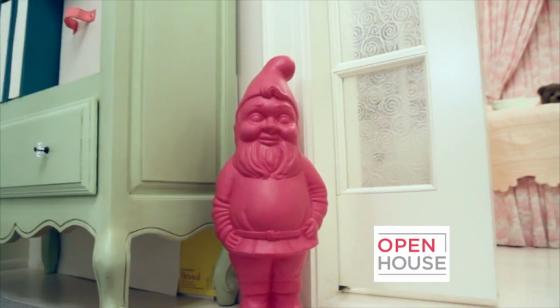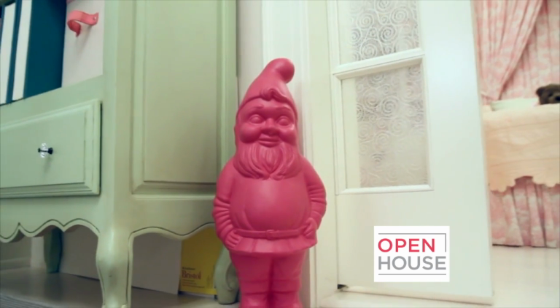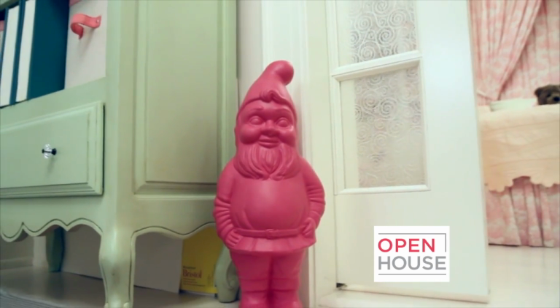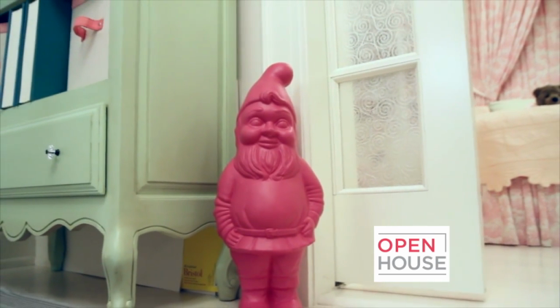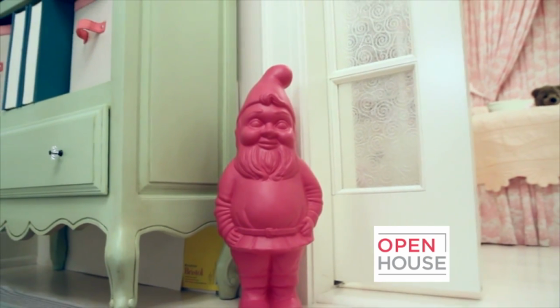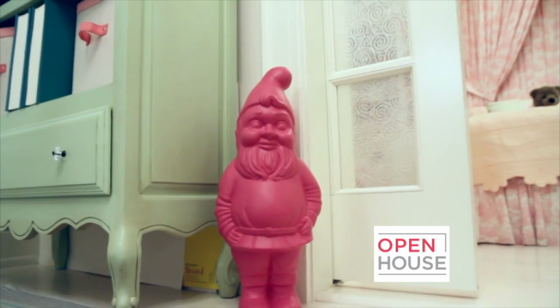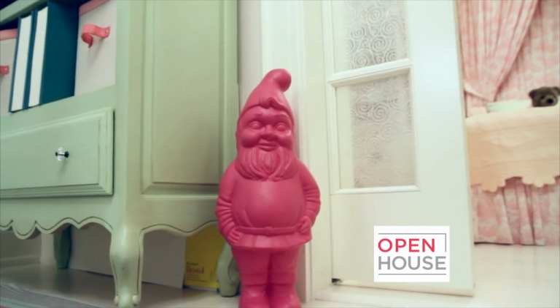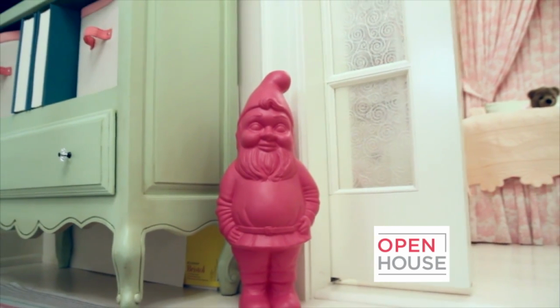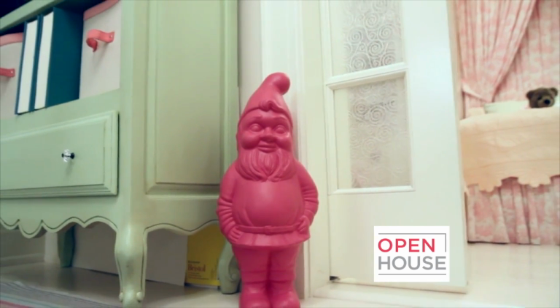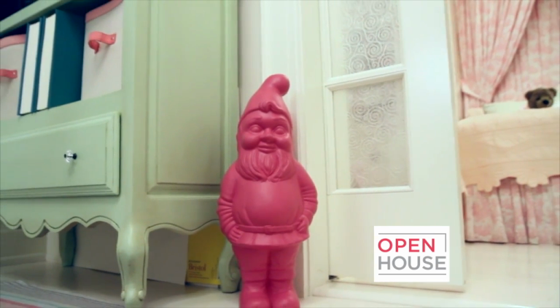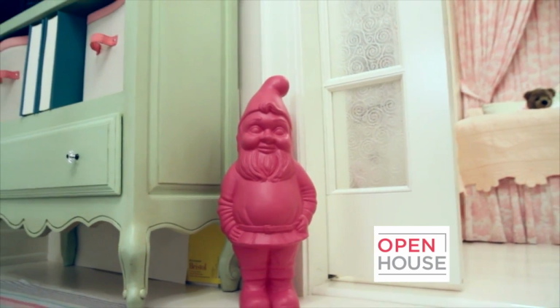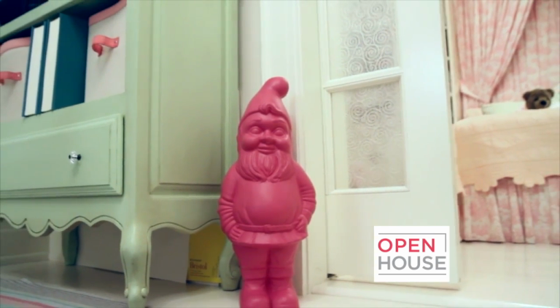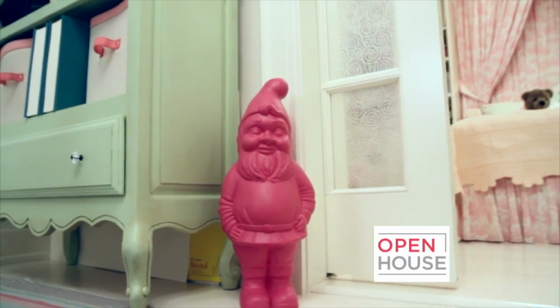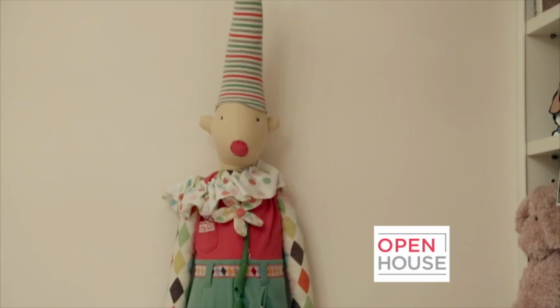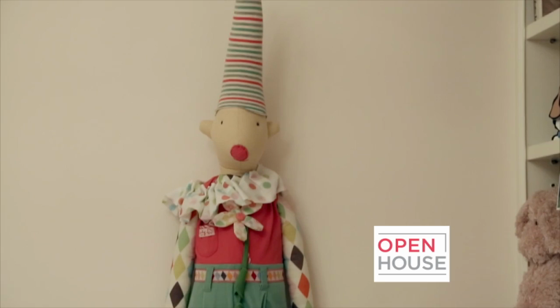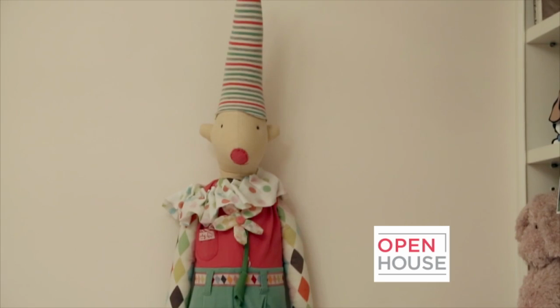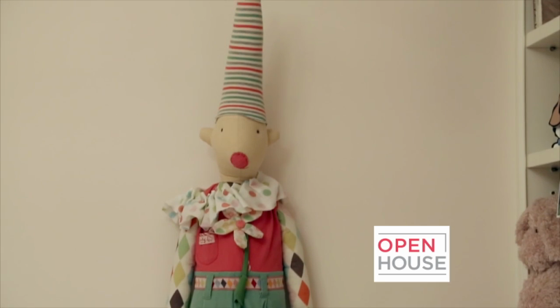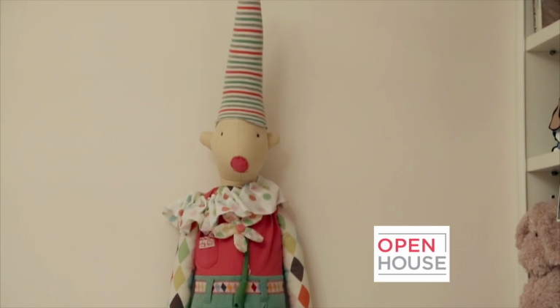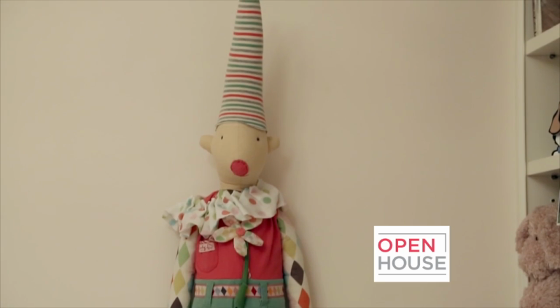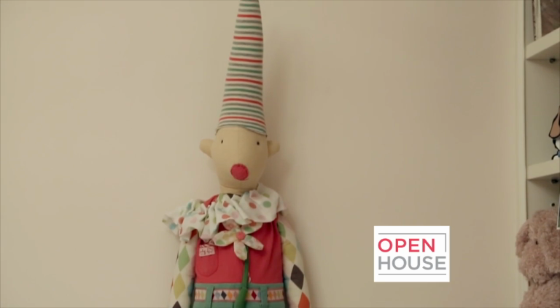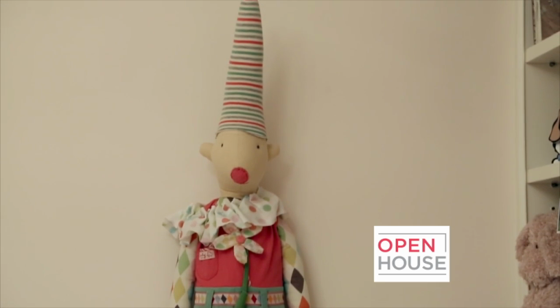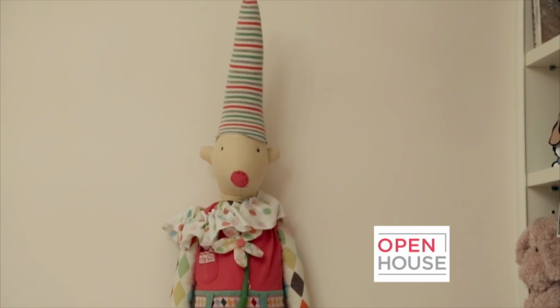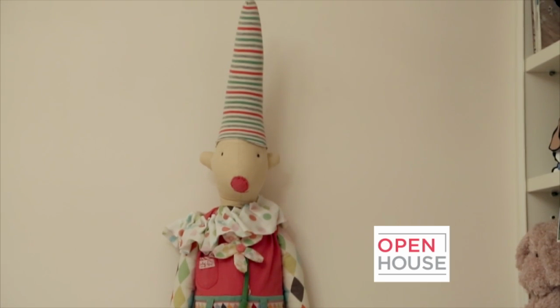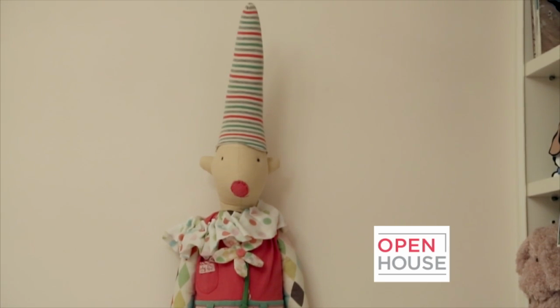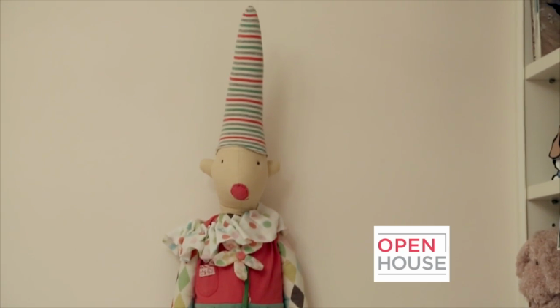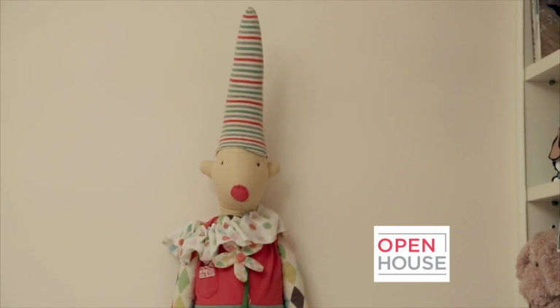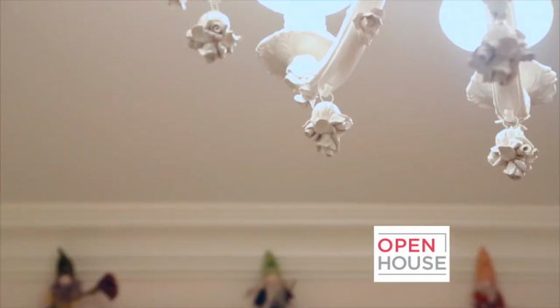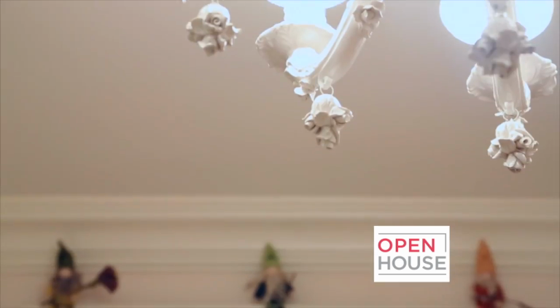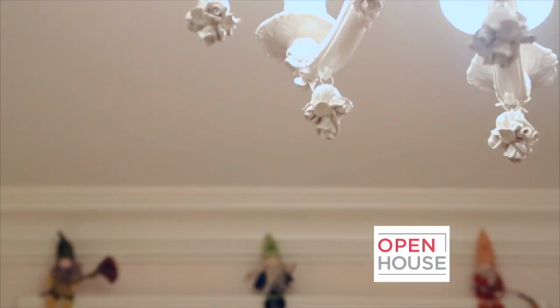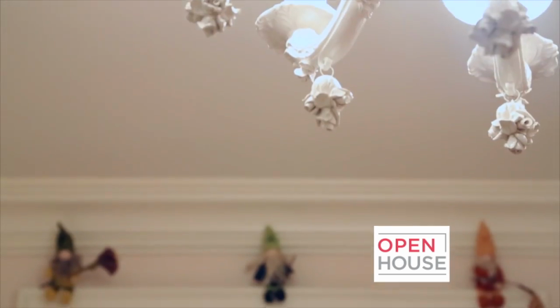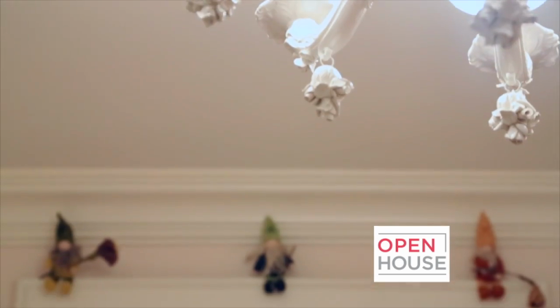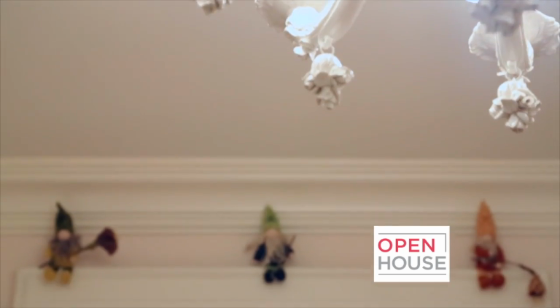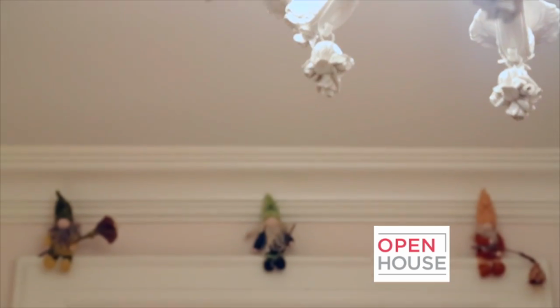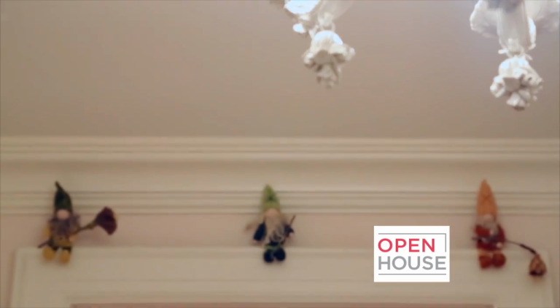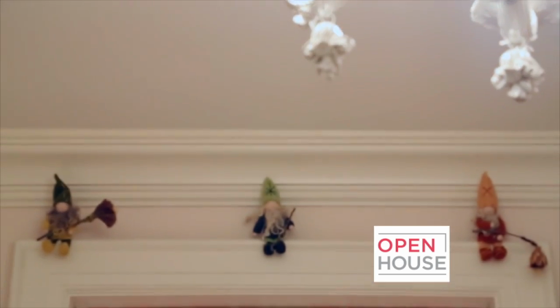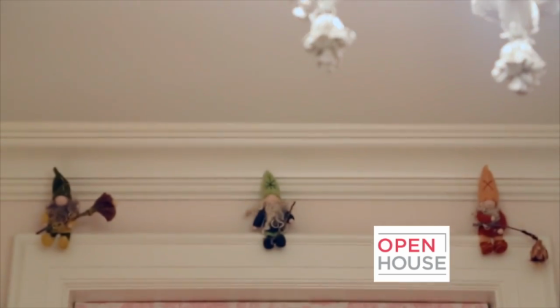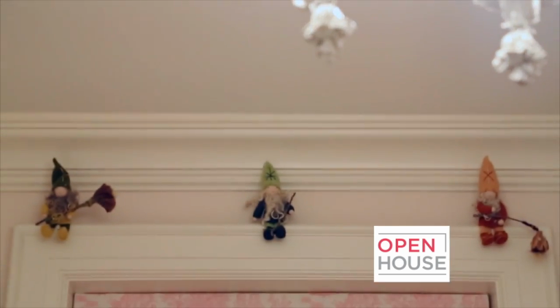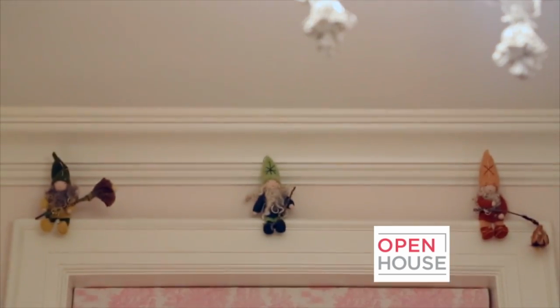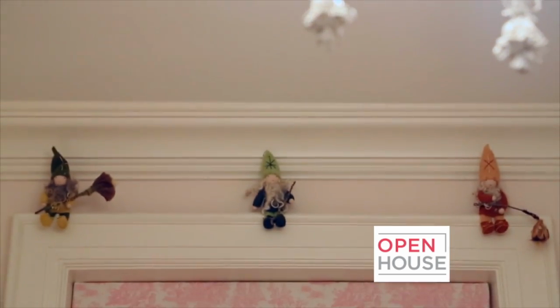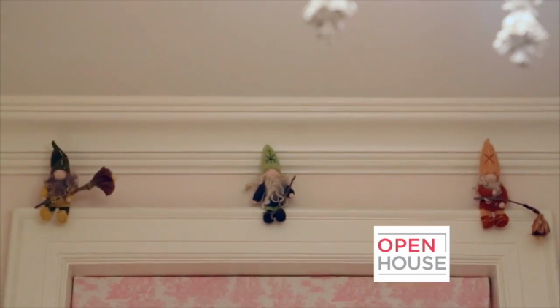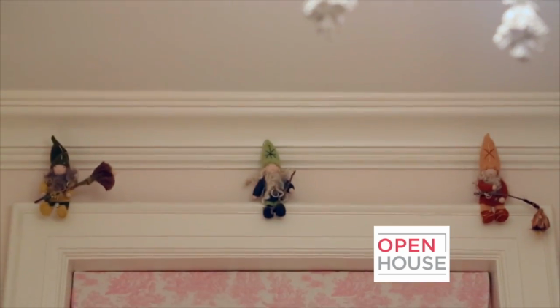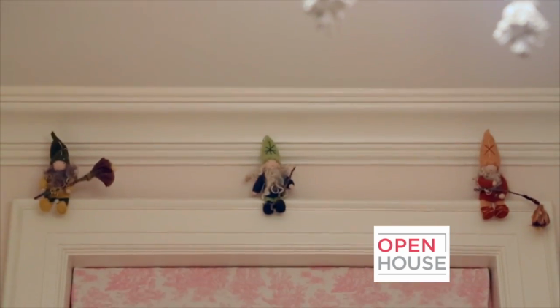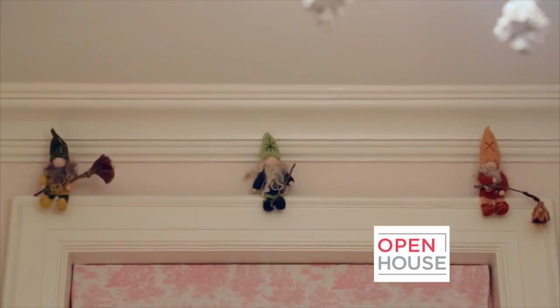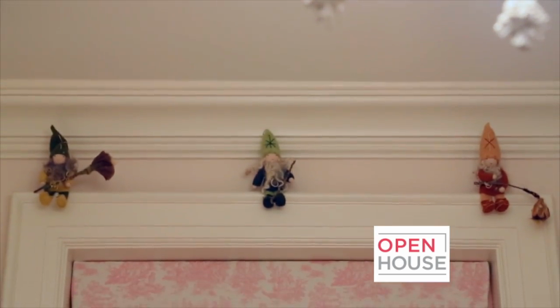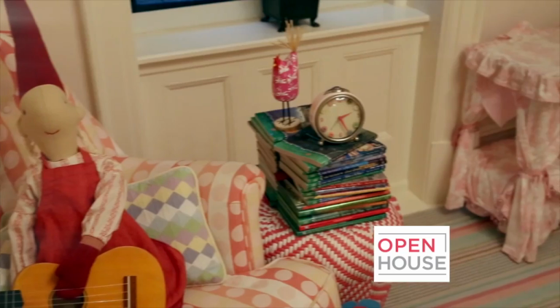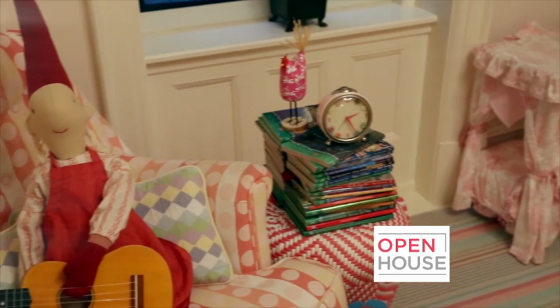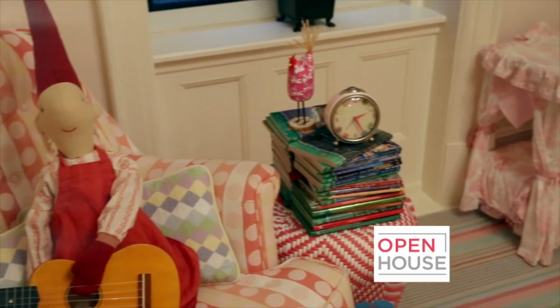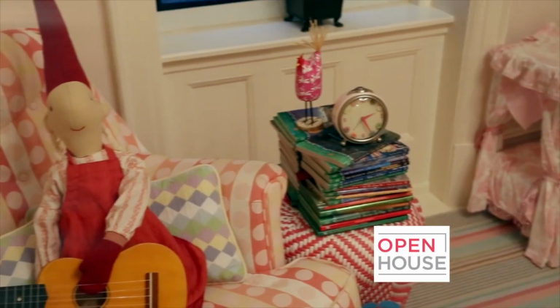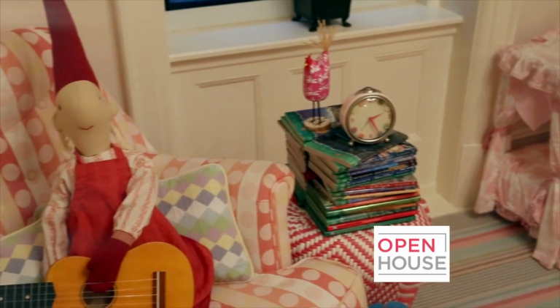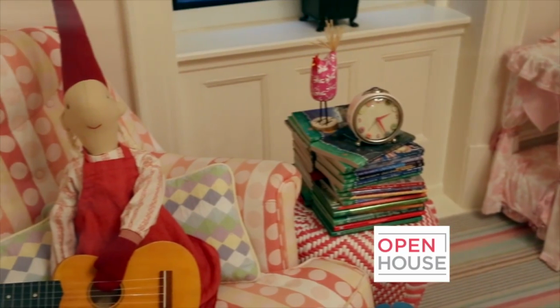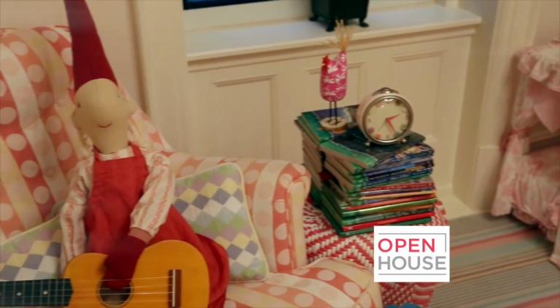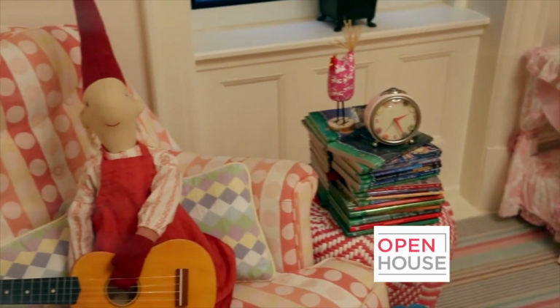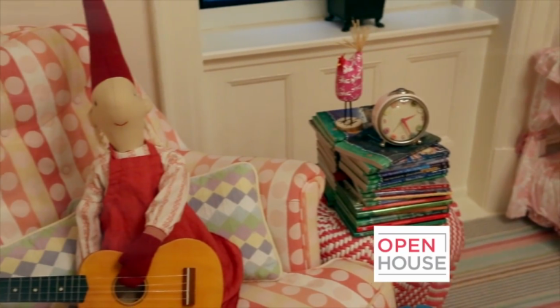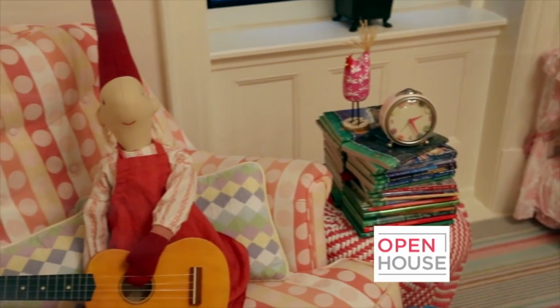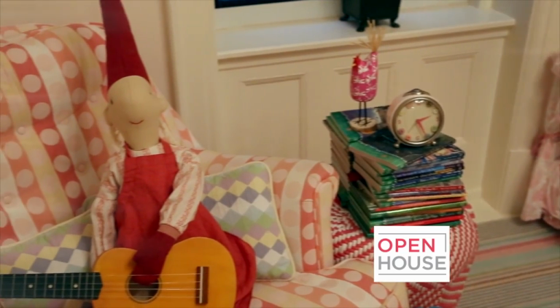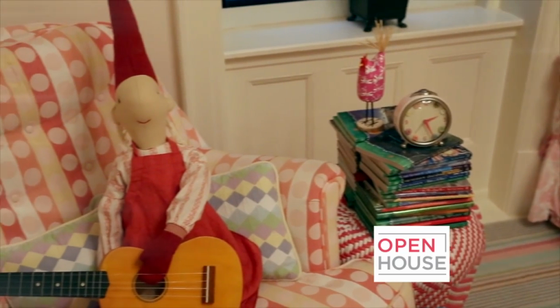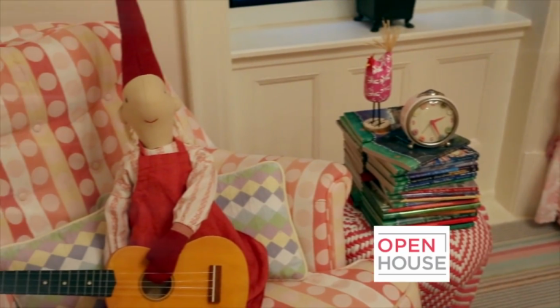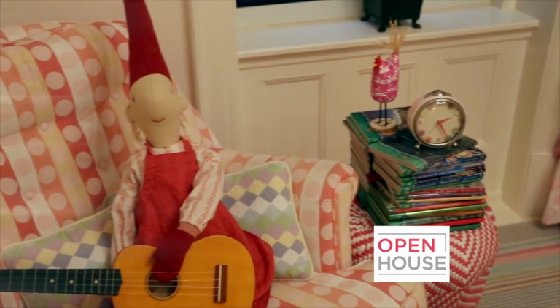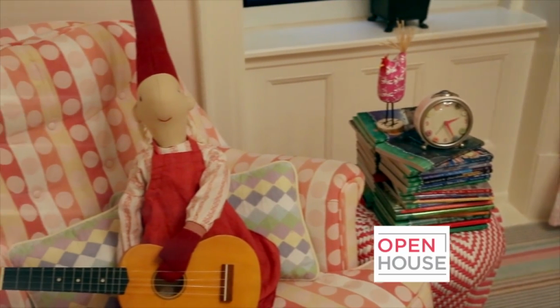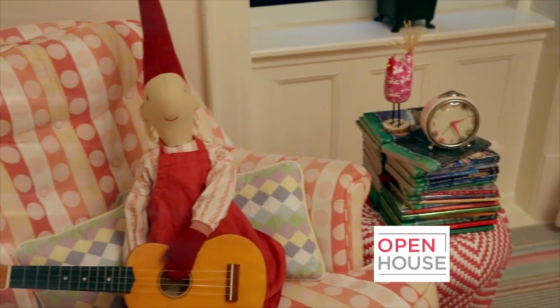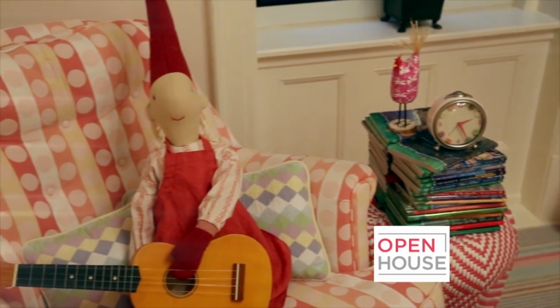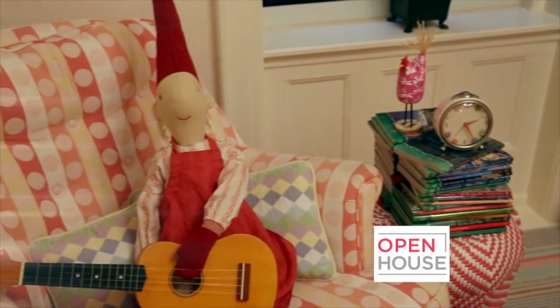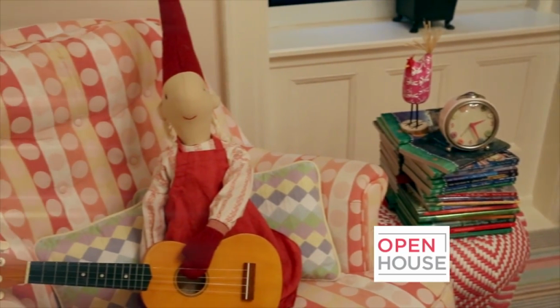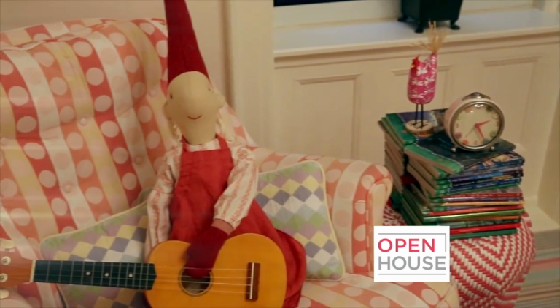My daughter's favorite thing in the world is gnomes. You'll find gnomes hiding and peeking out from every nook and cranny of her room.